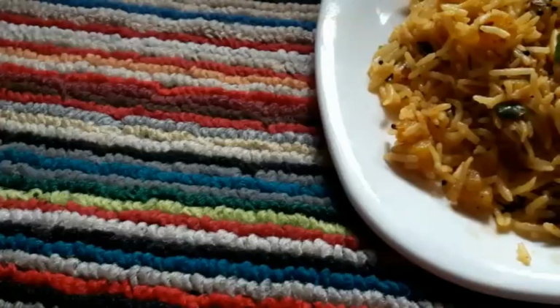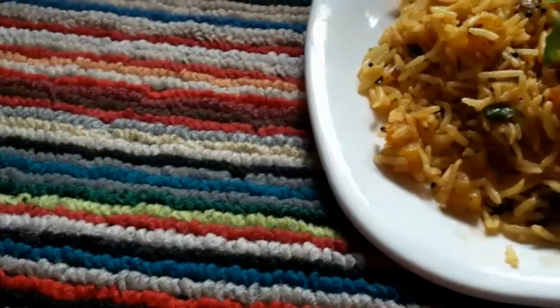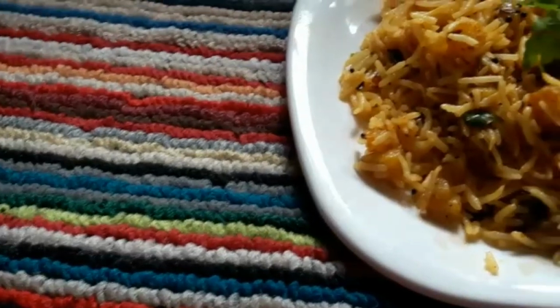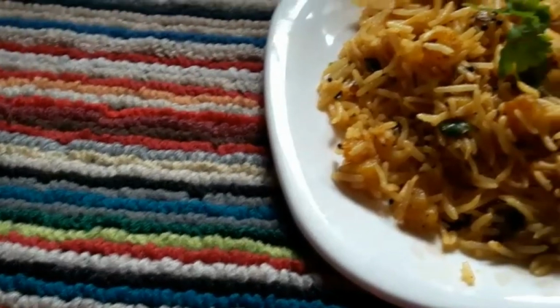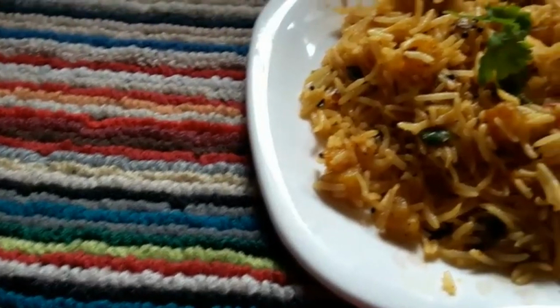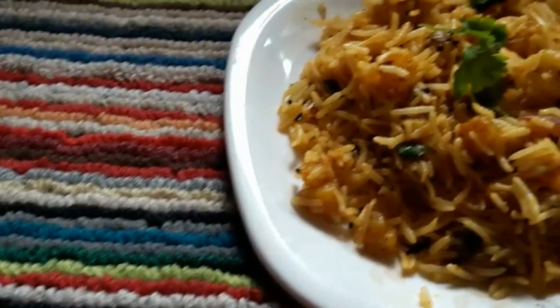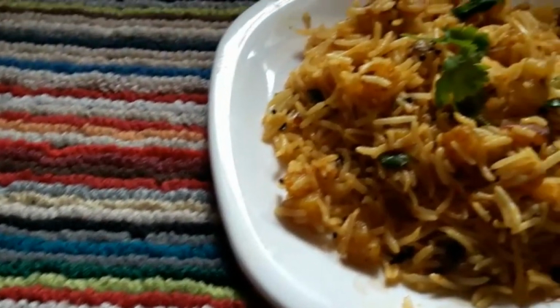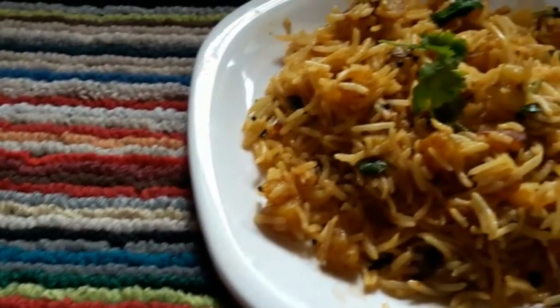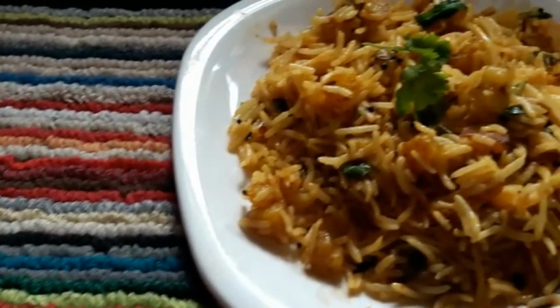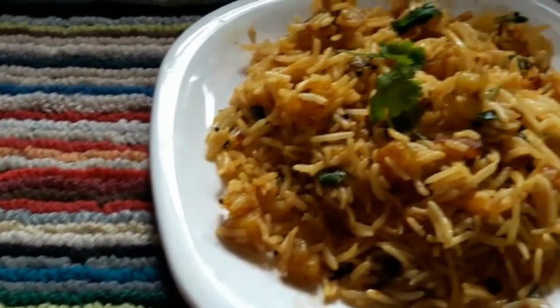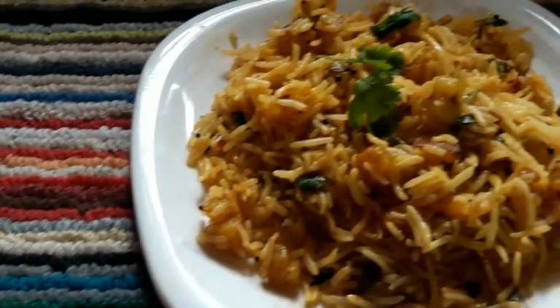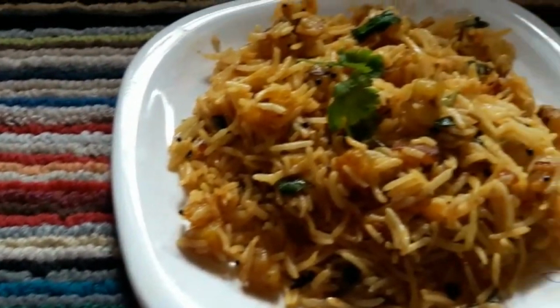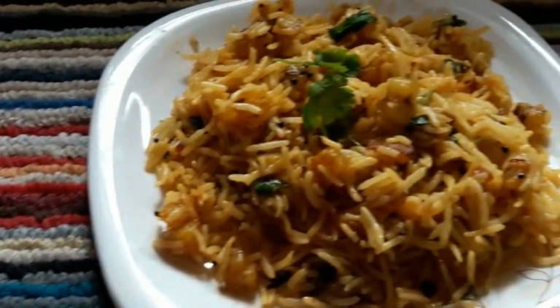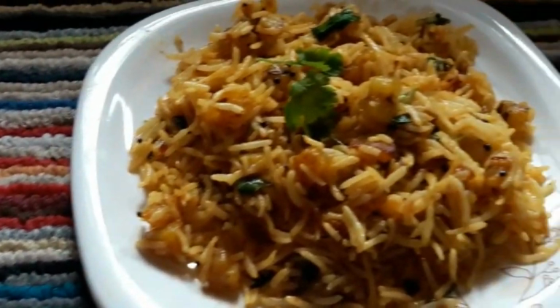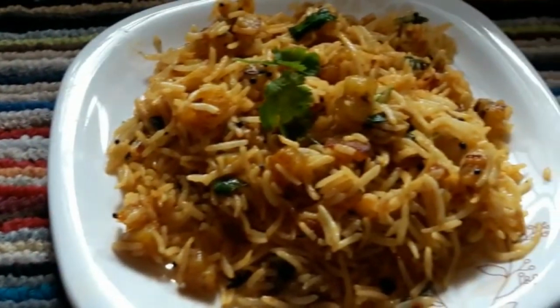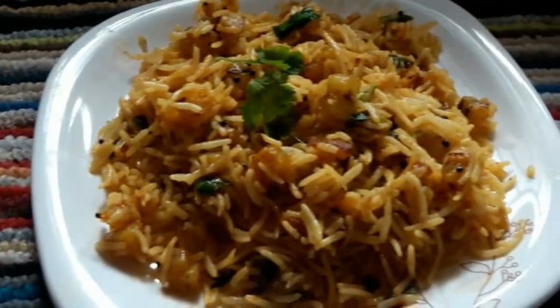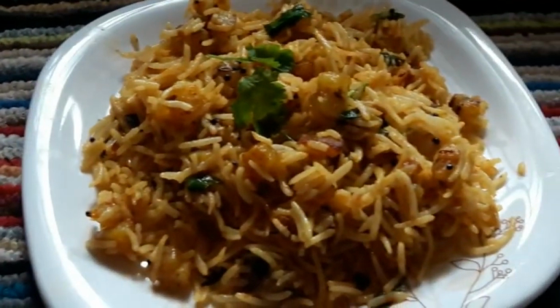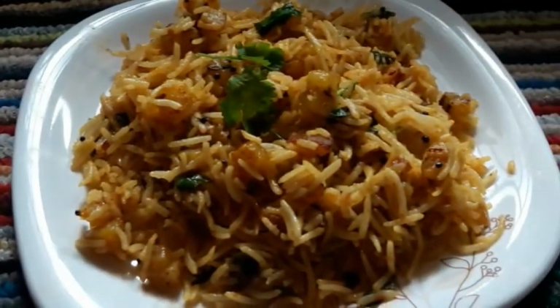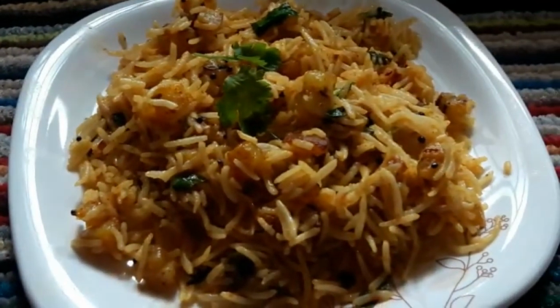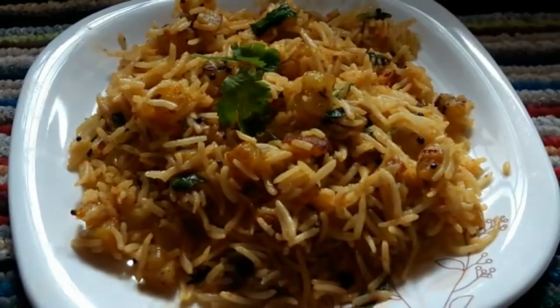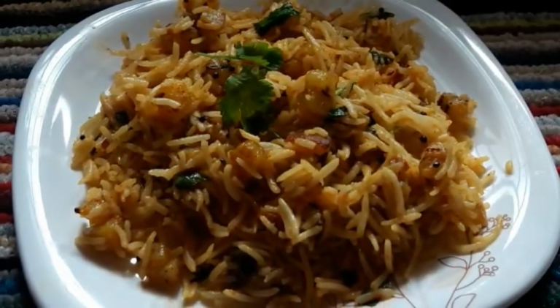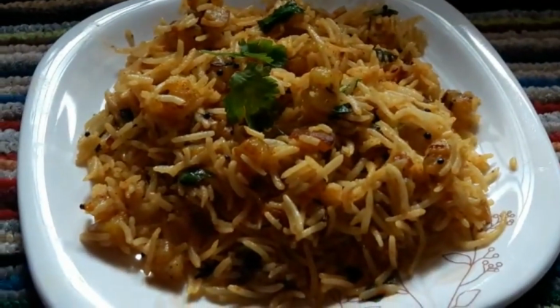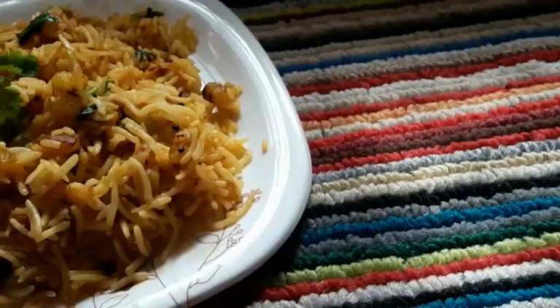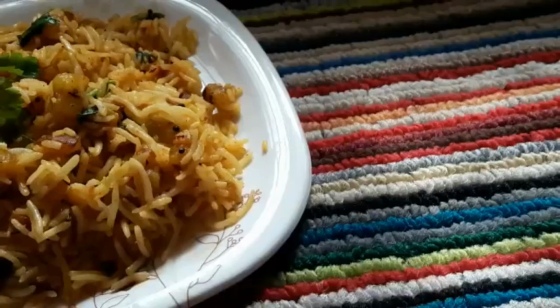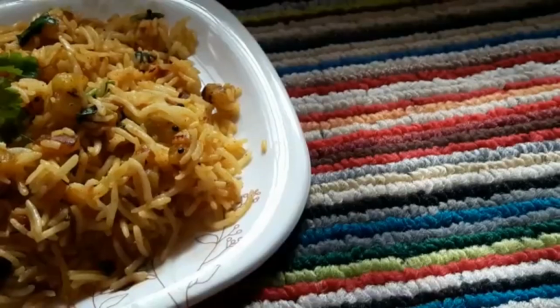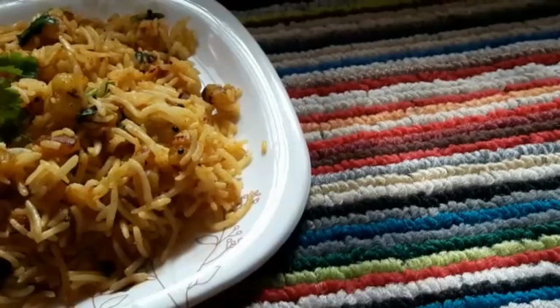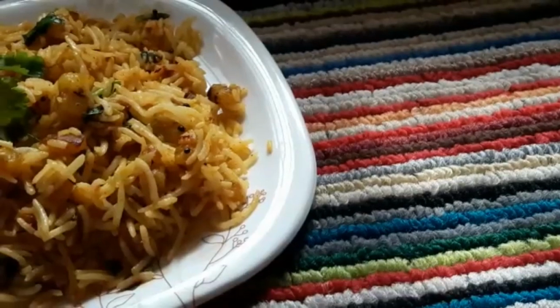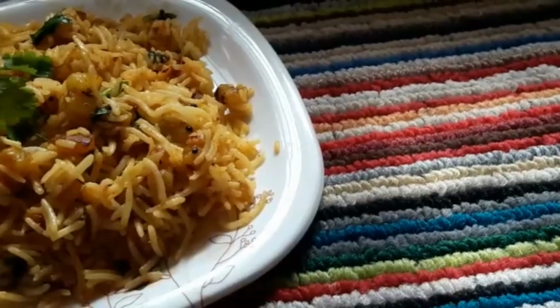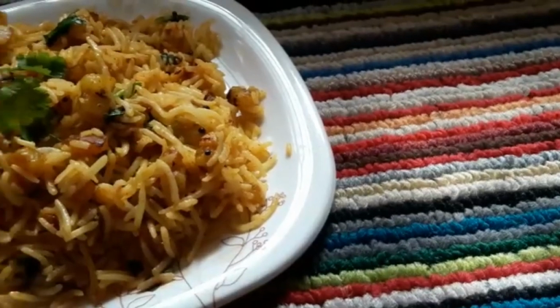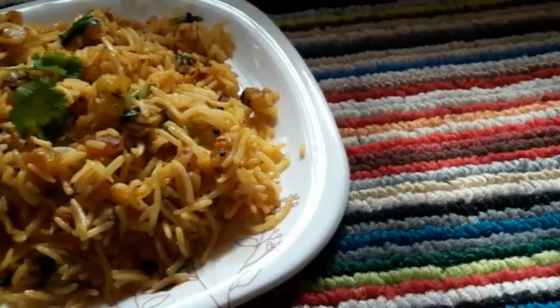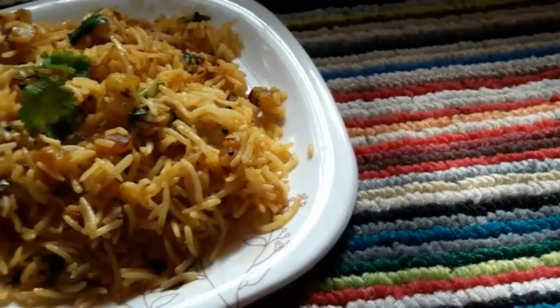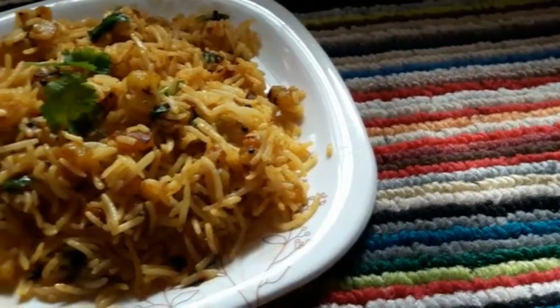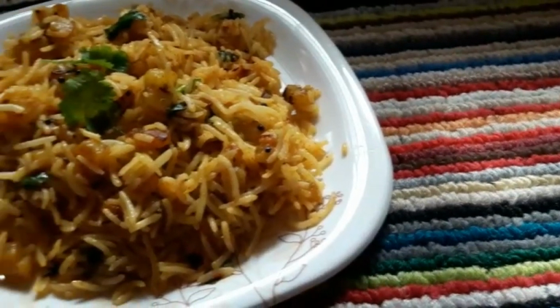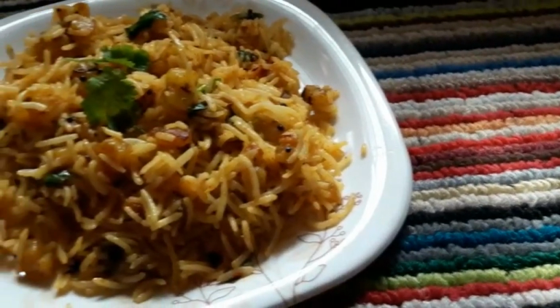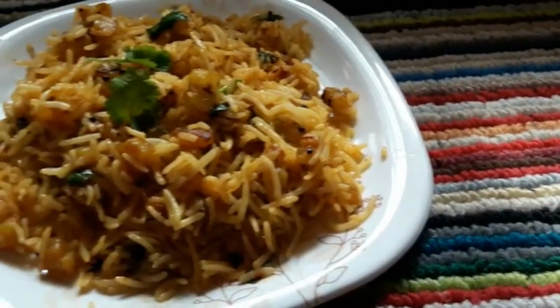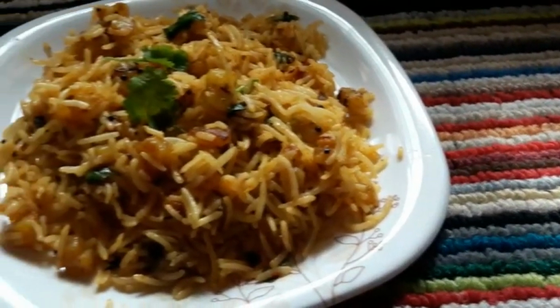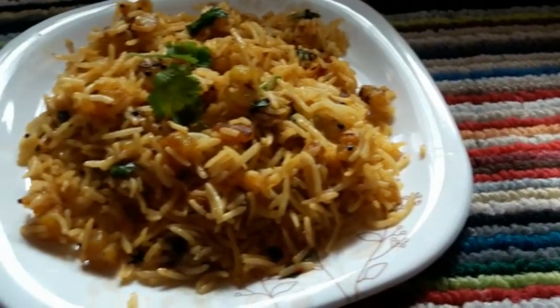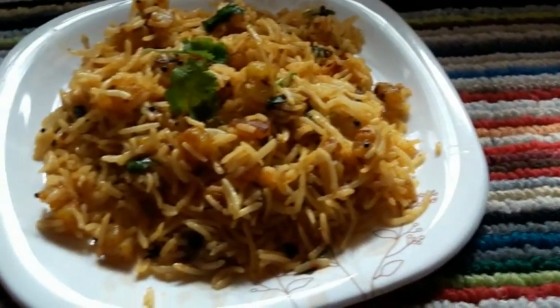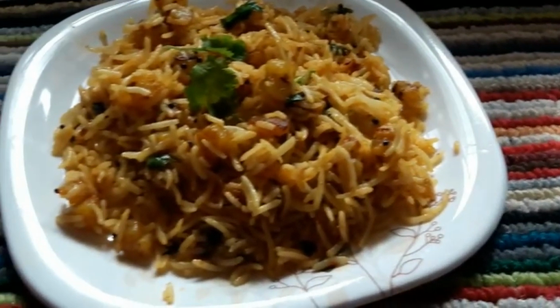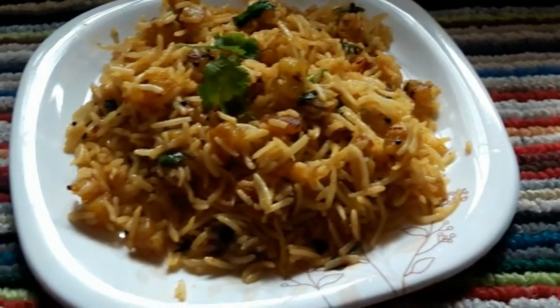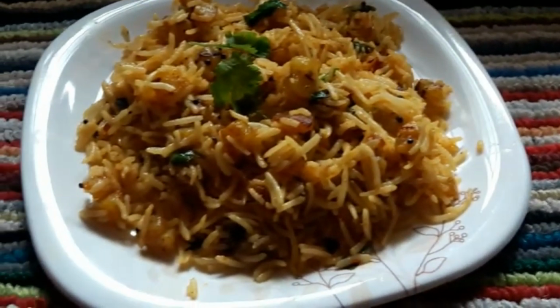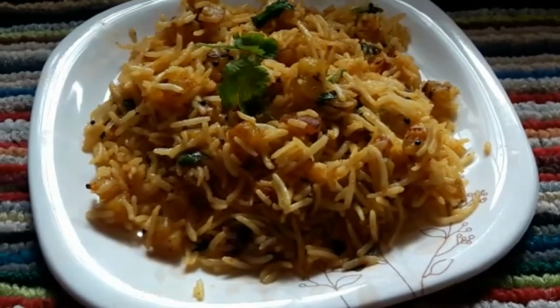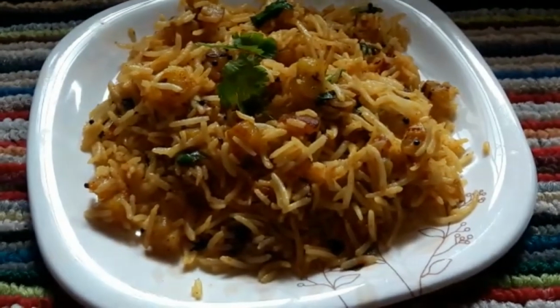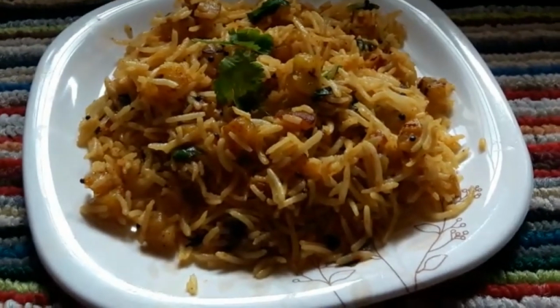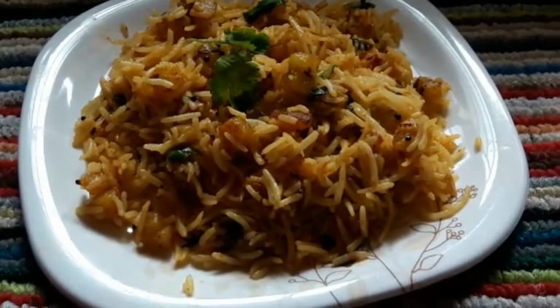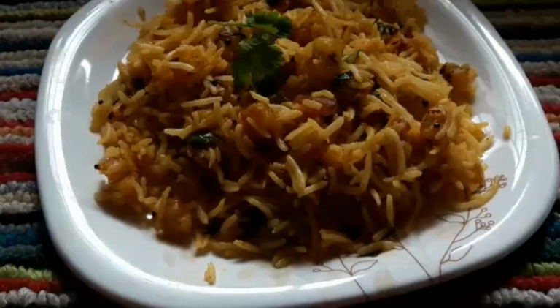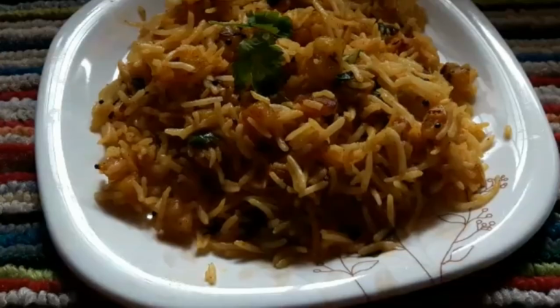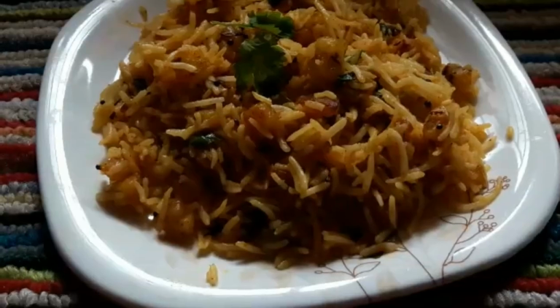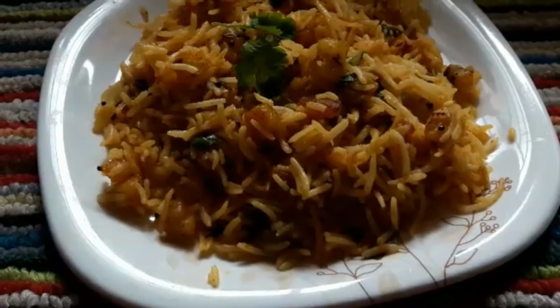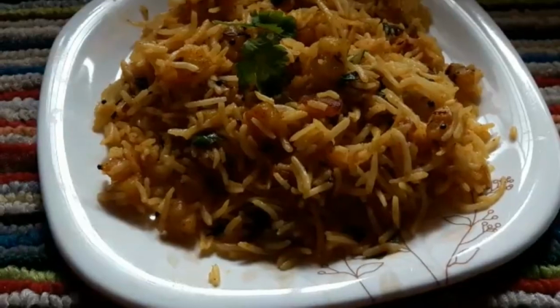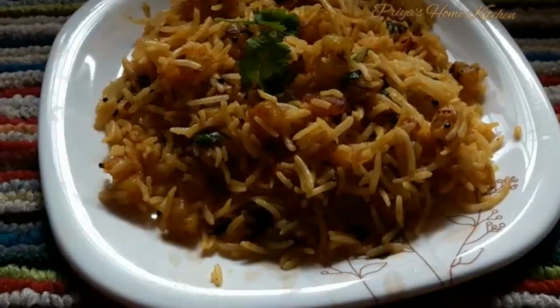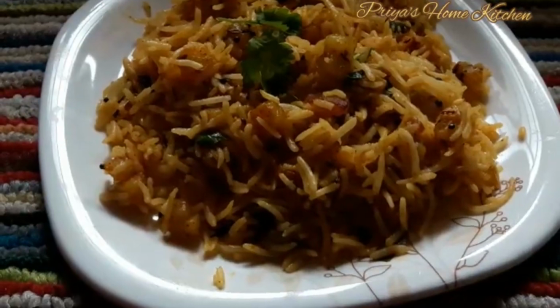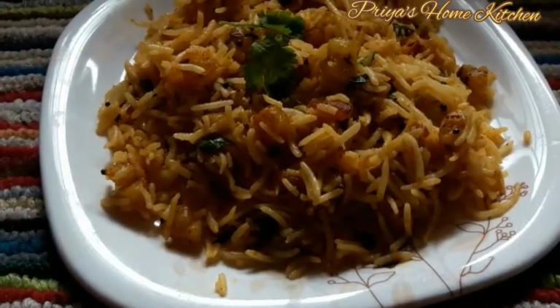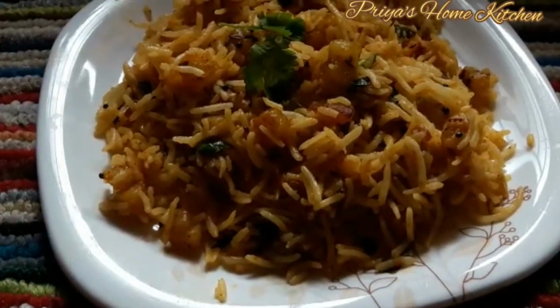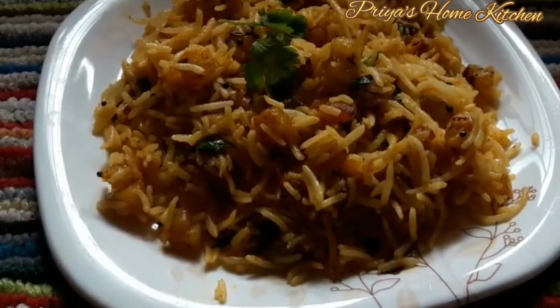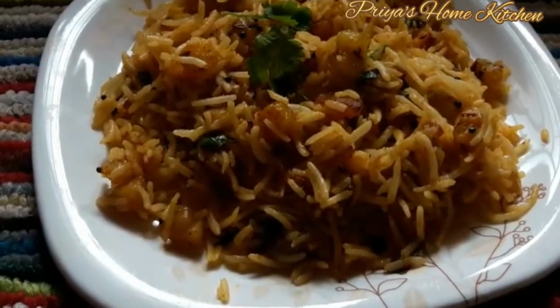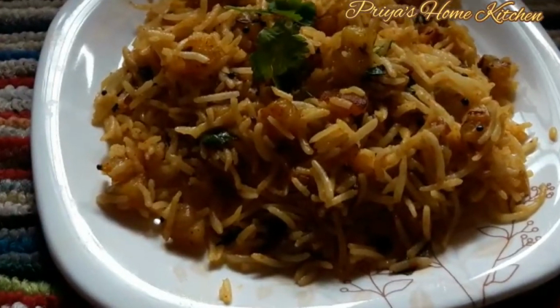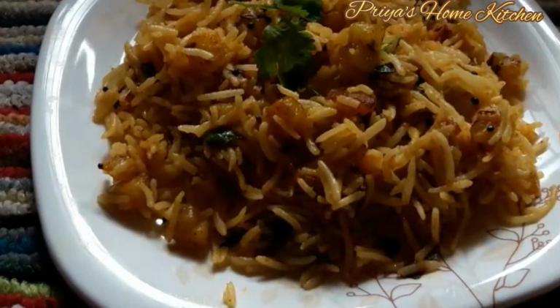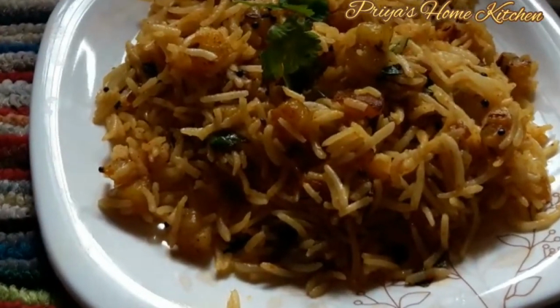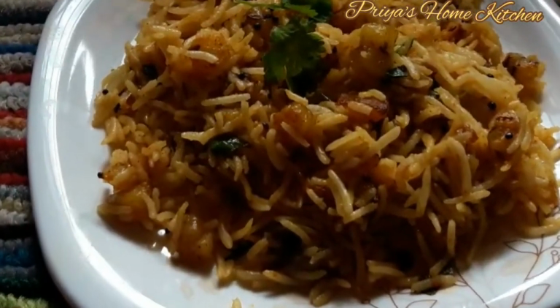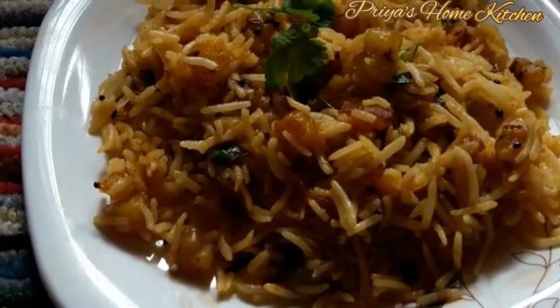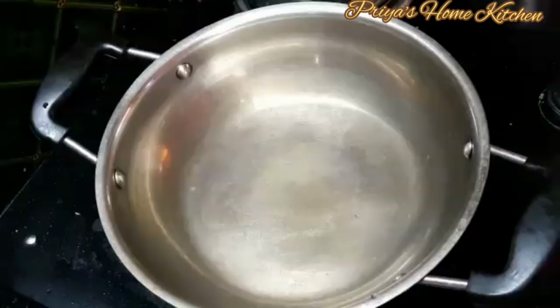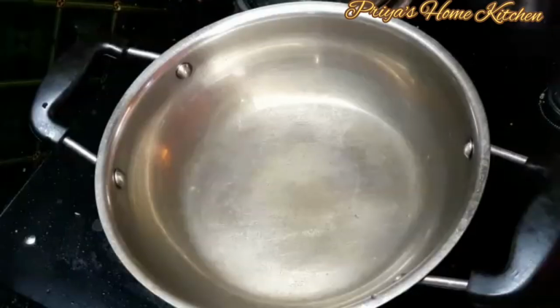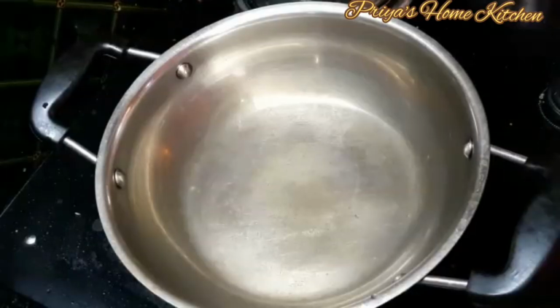Hello everyone, welcome back to our channel. In our channel, we will make potato rice — very easy to cook.